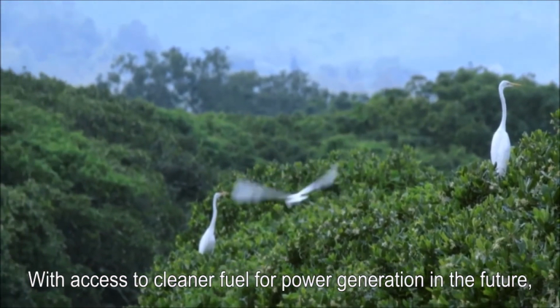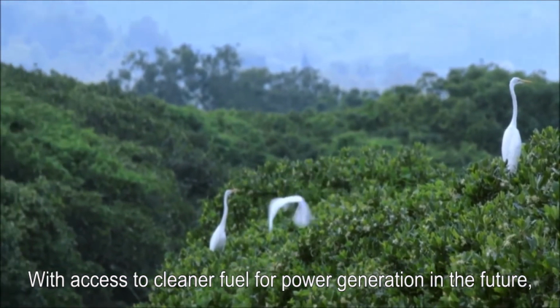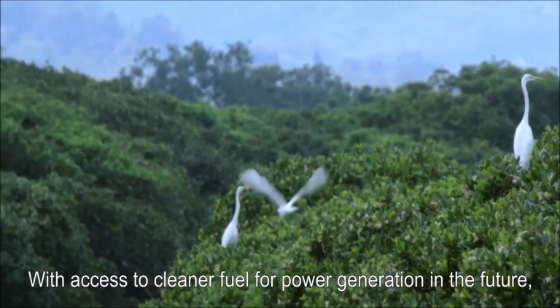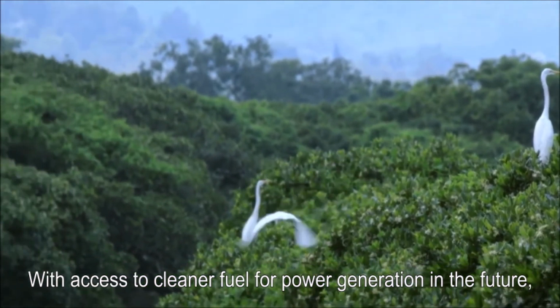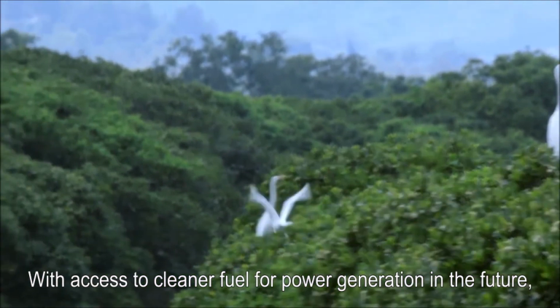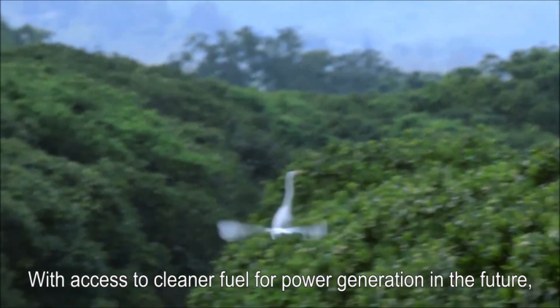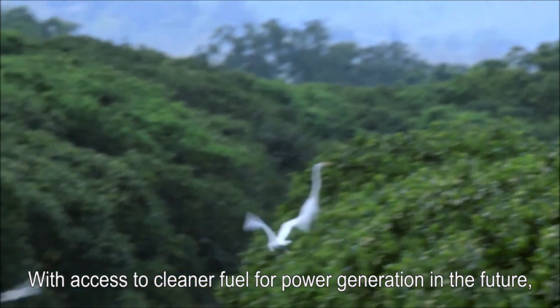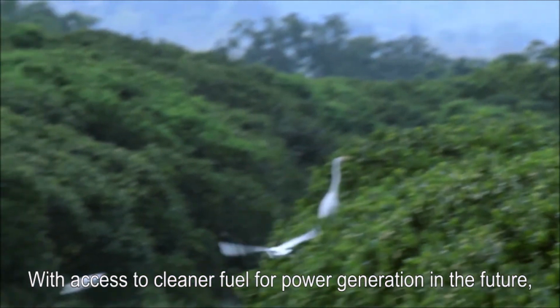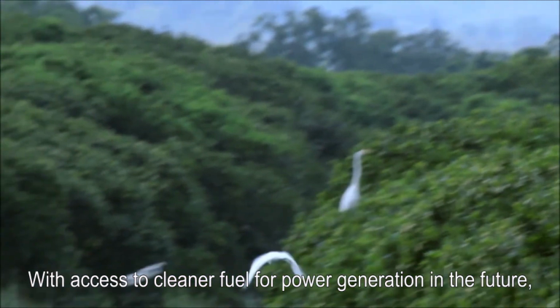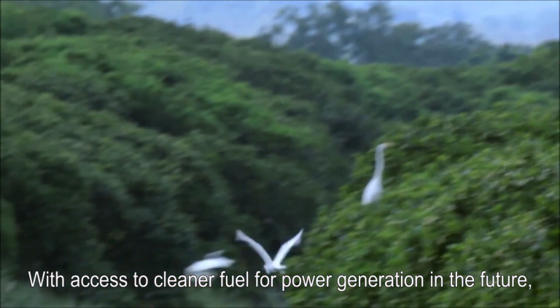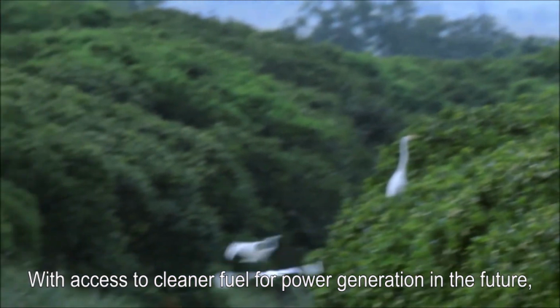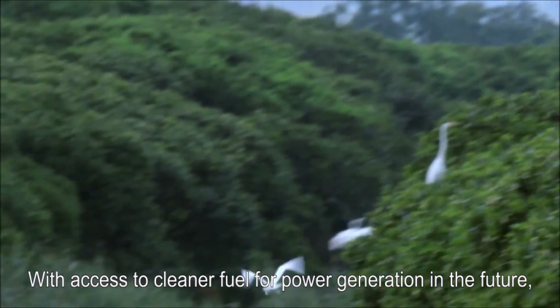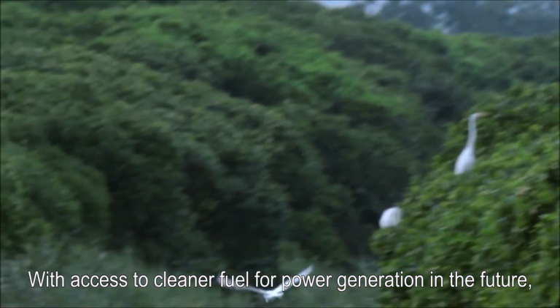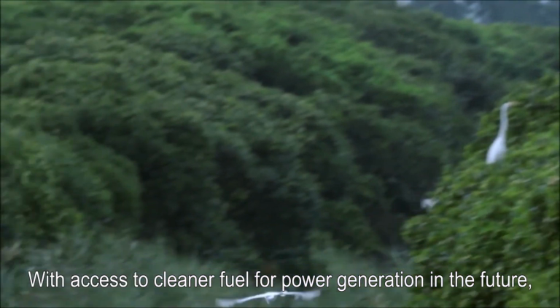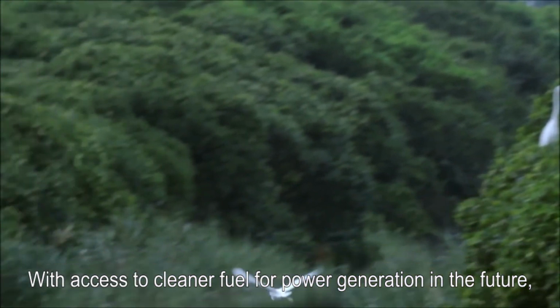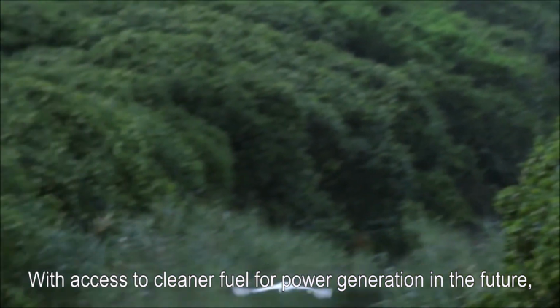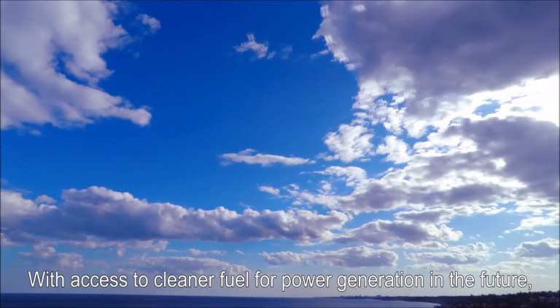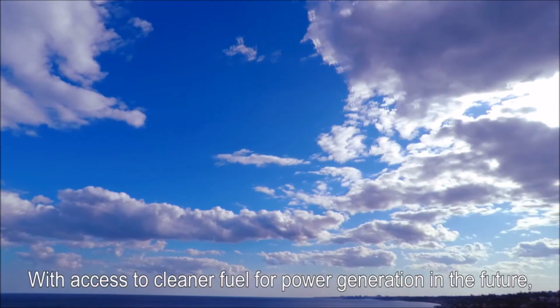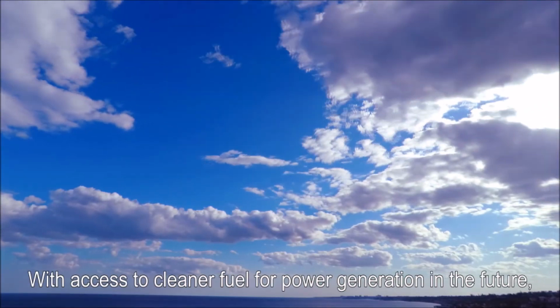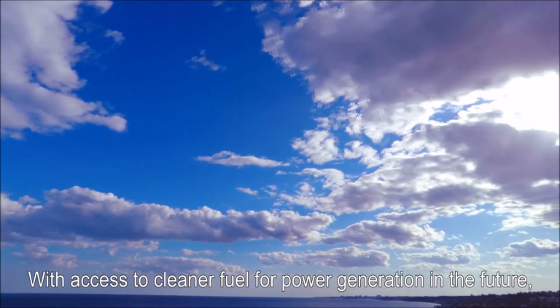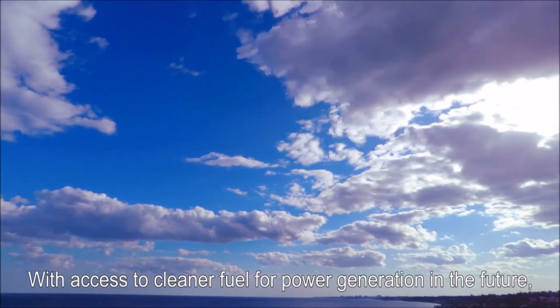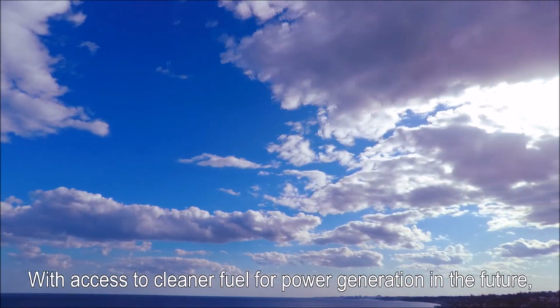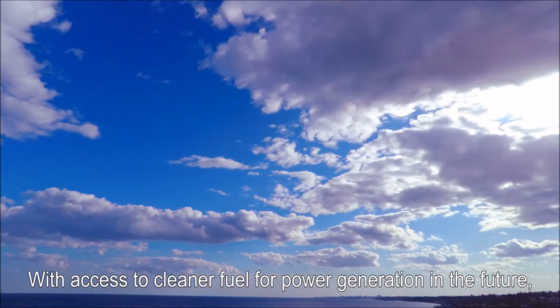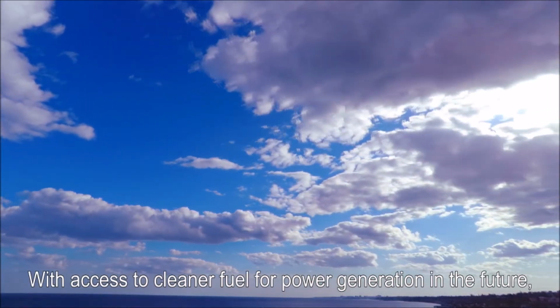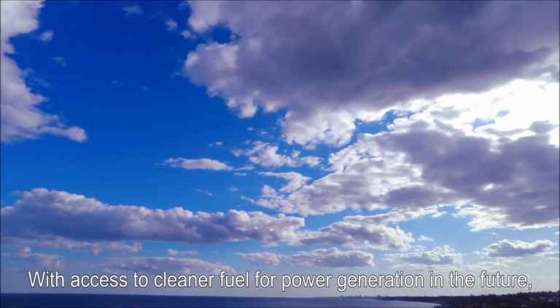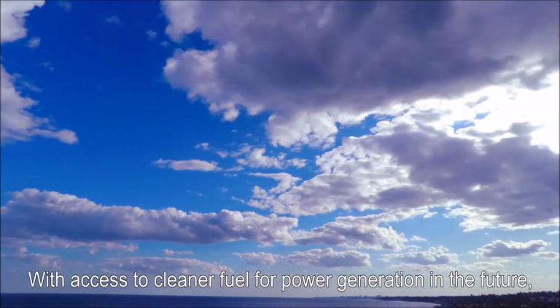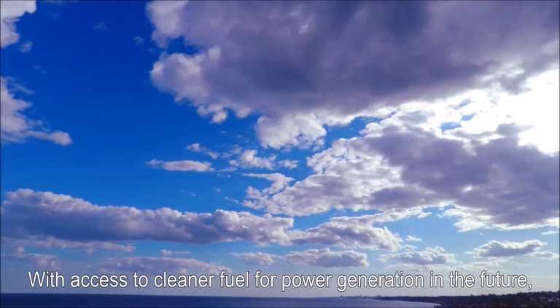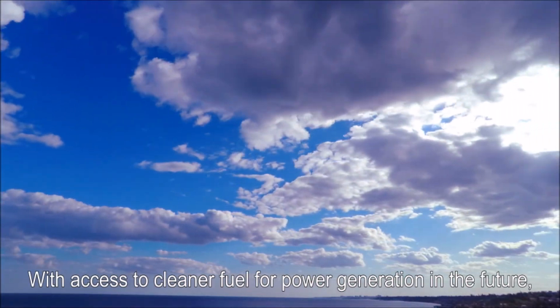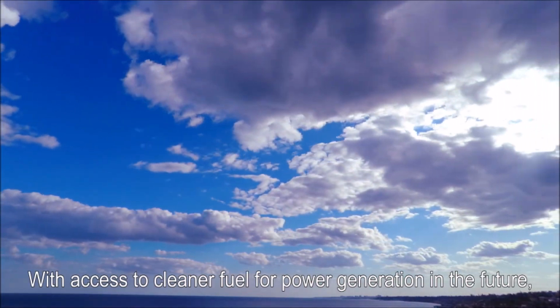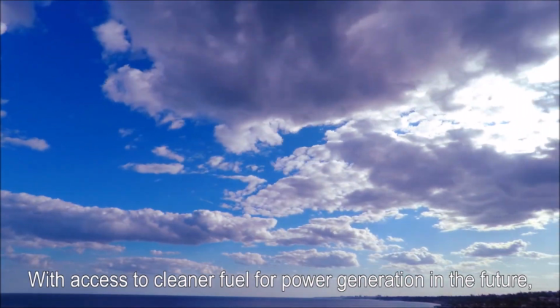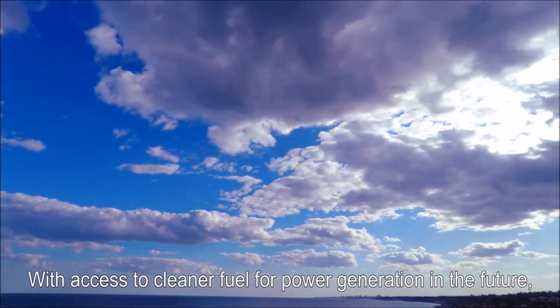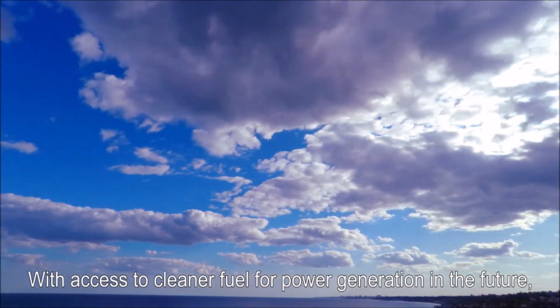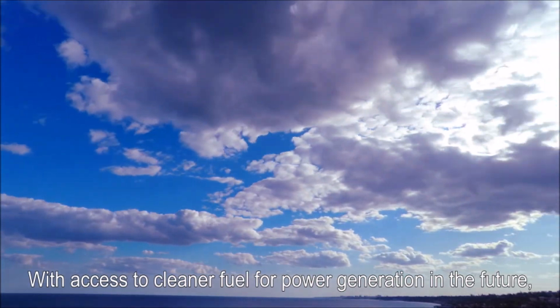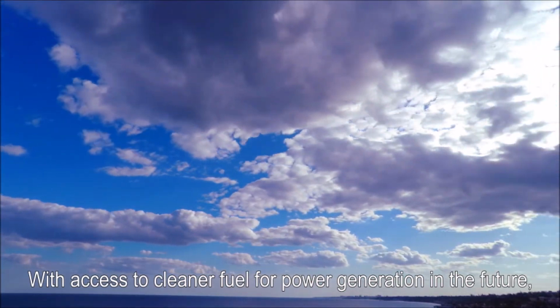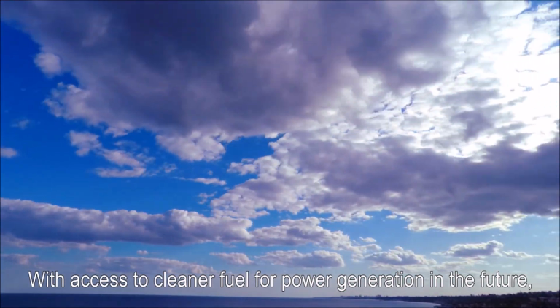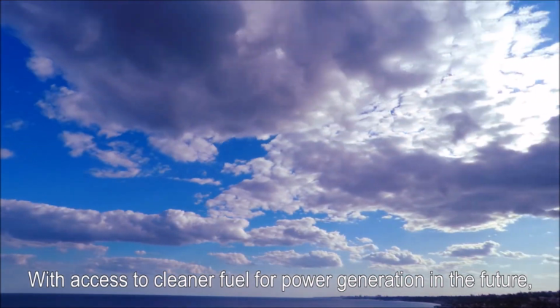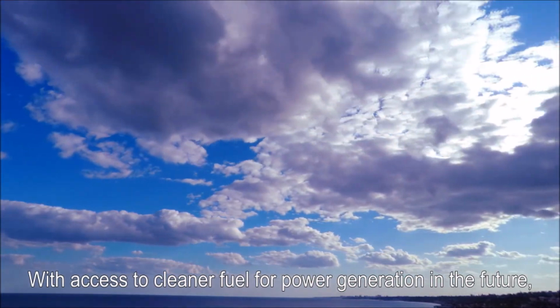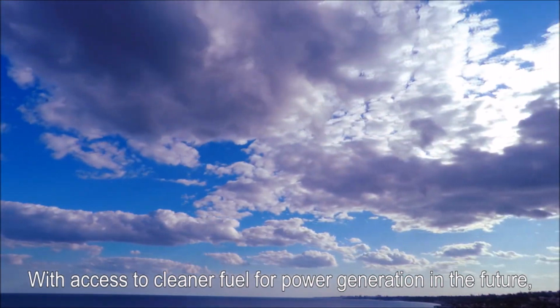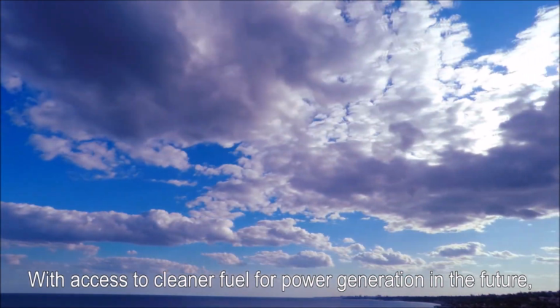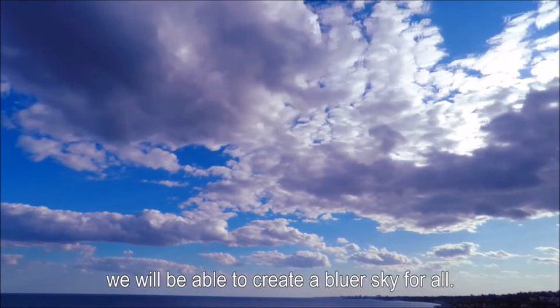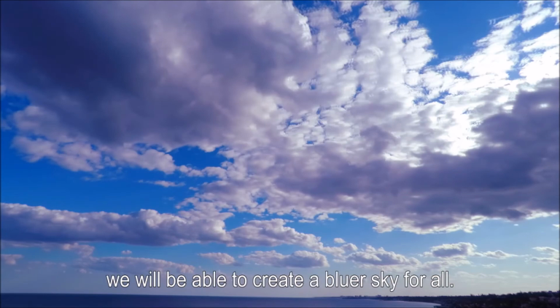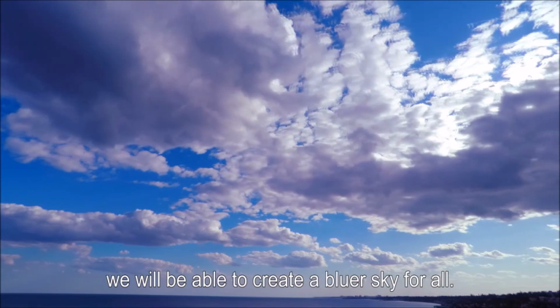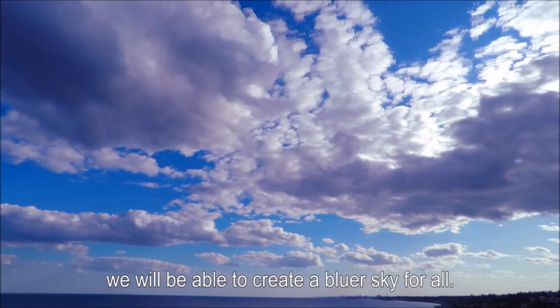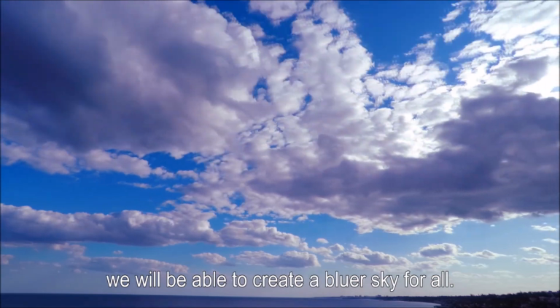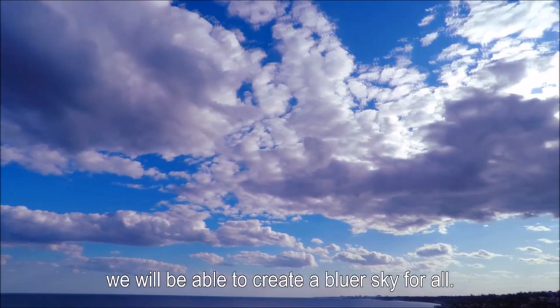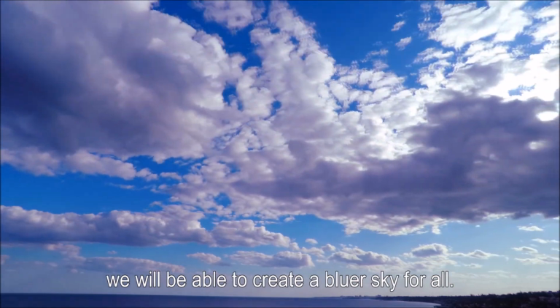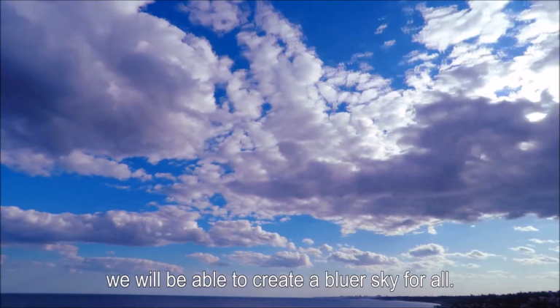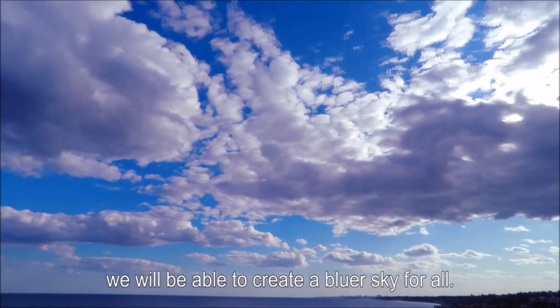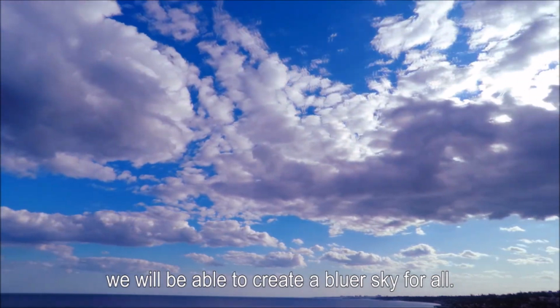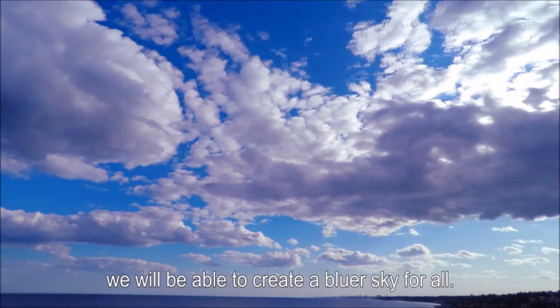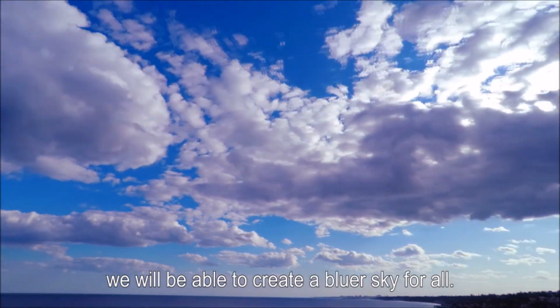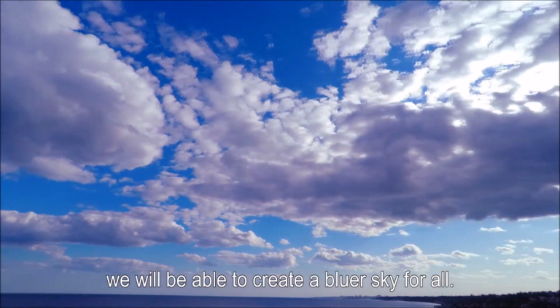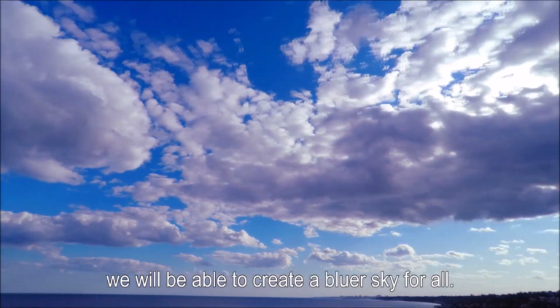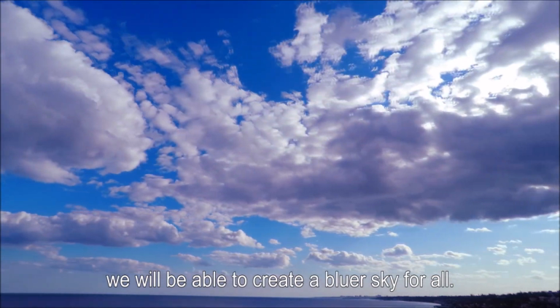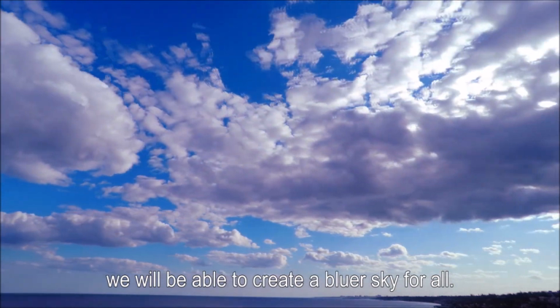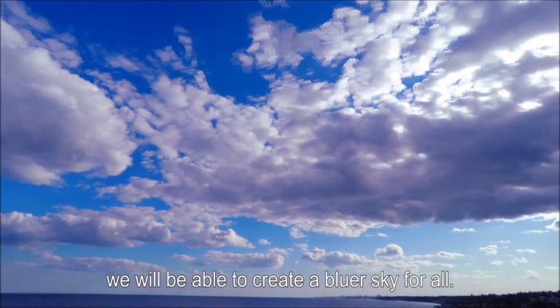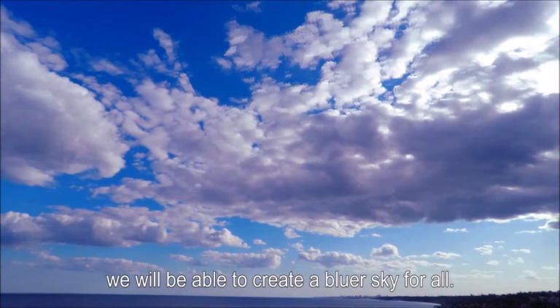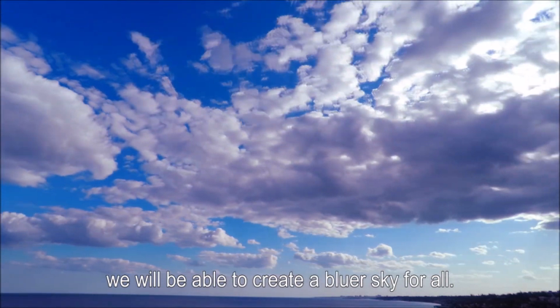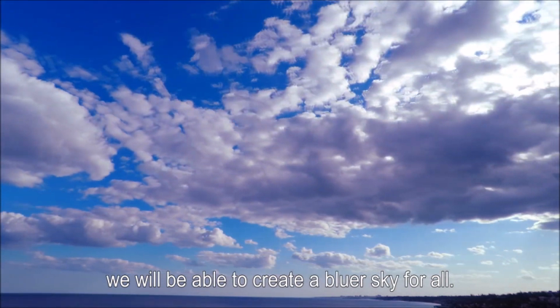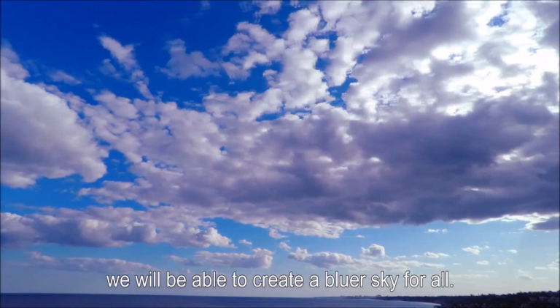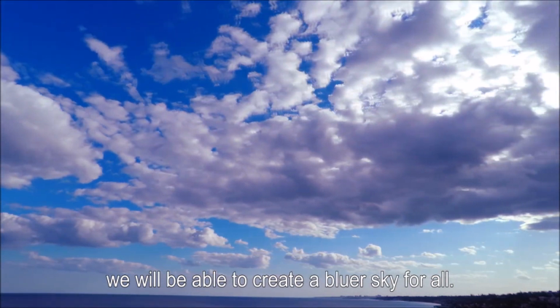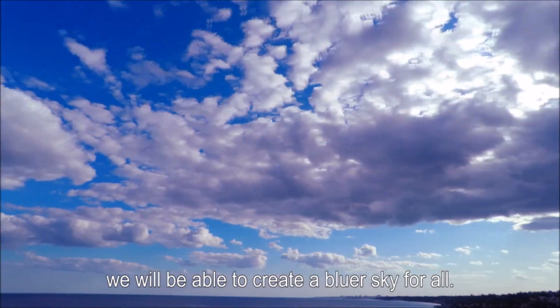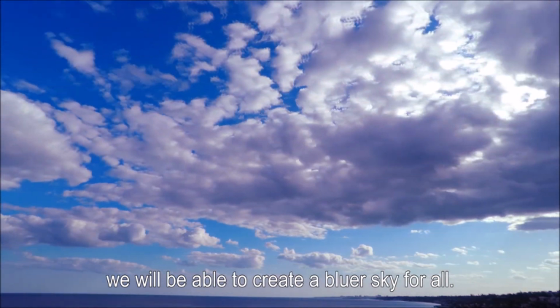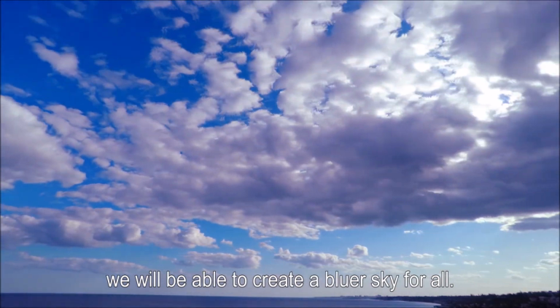With access to cleaner fuel for power generation in the future, we will be able to create a bluer sky for all.